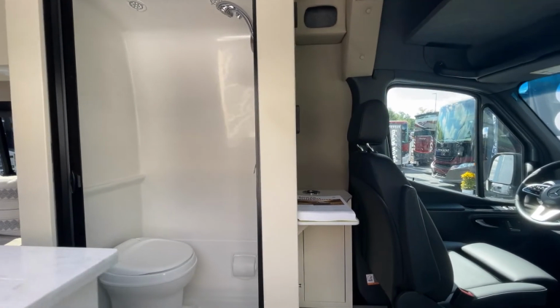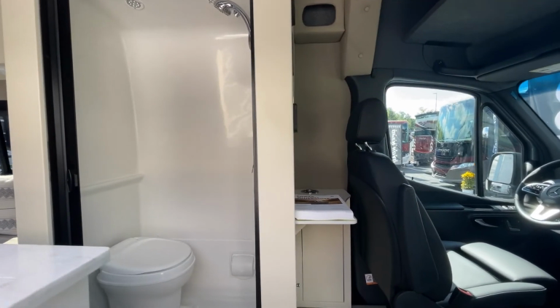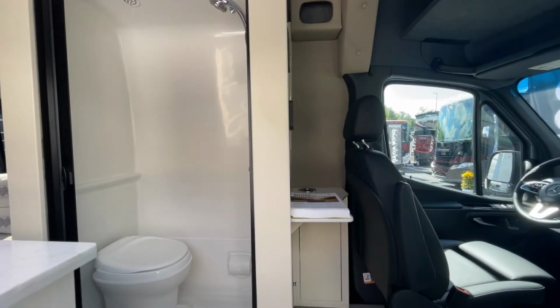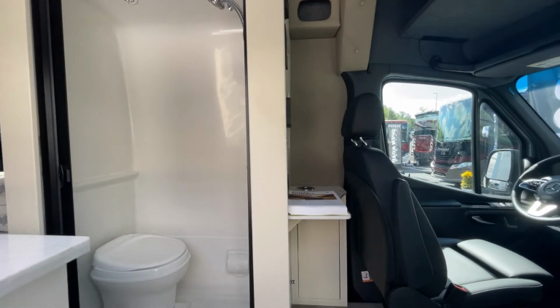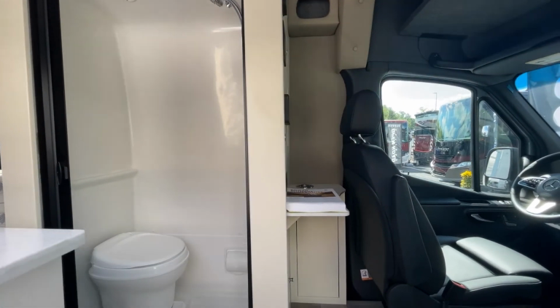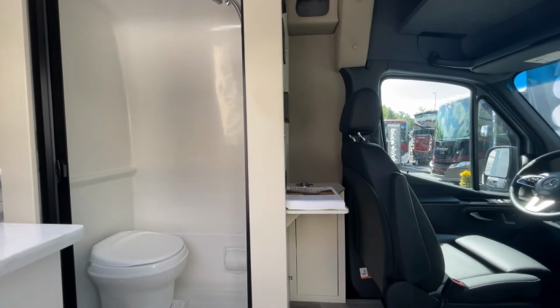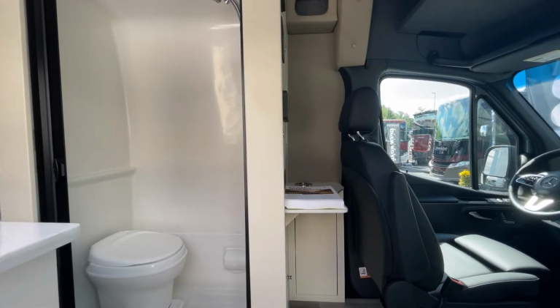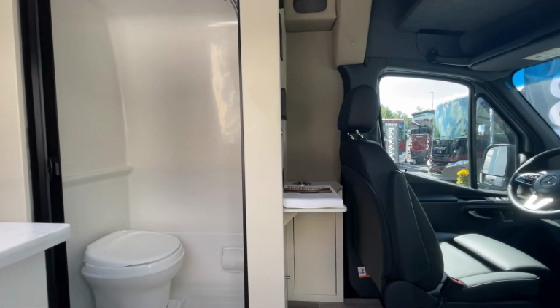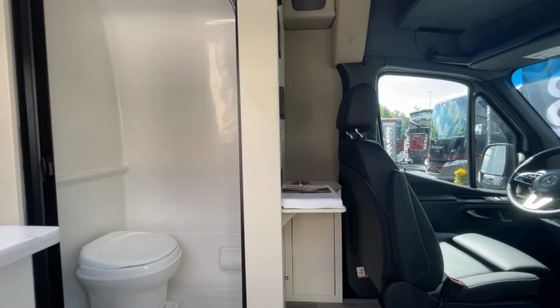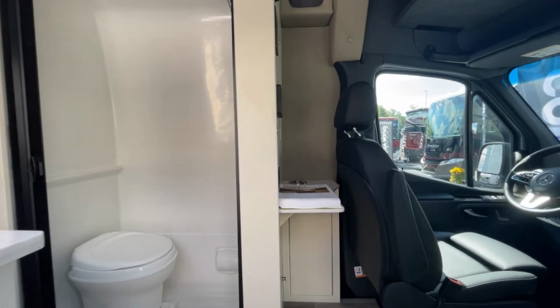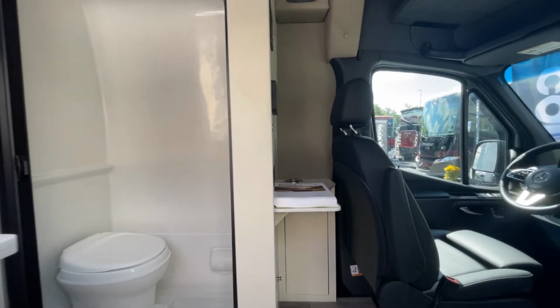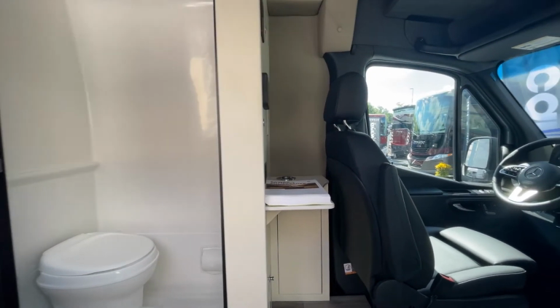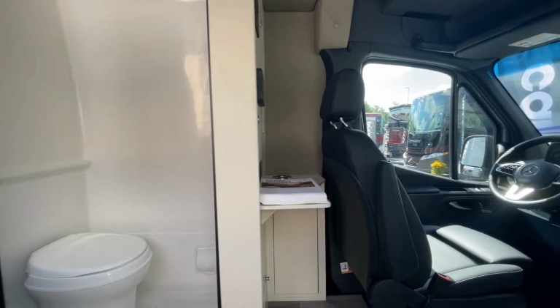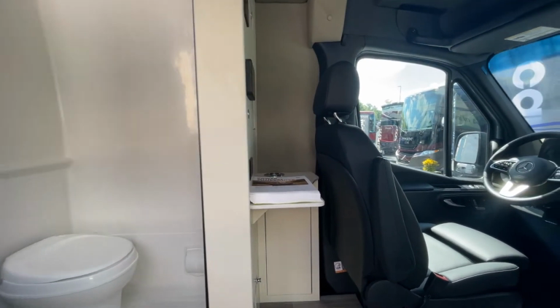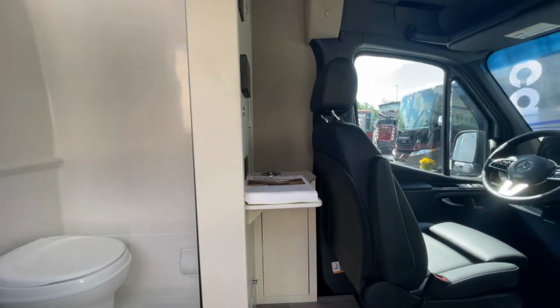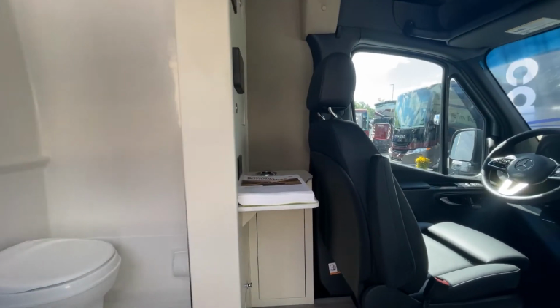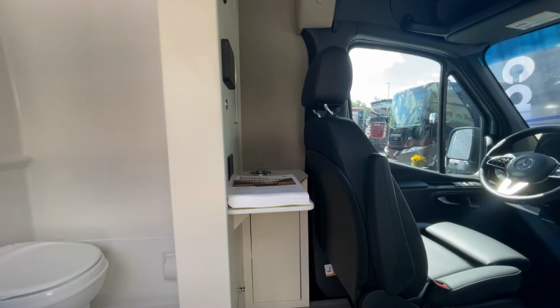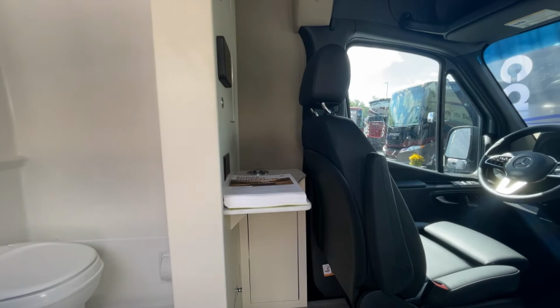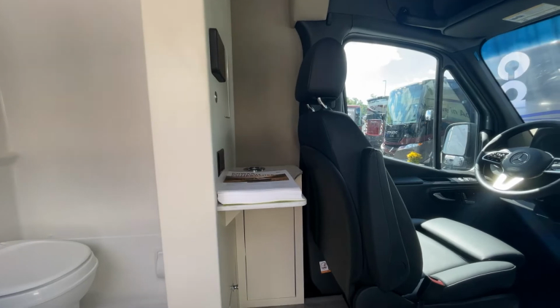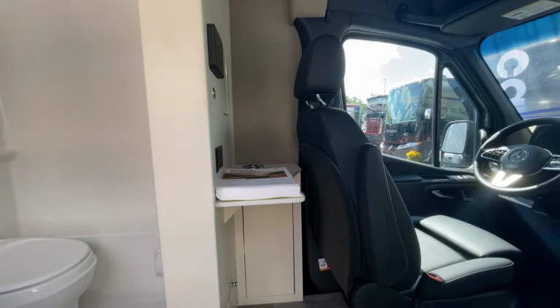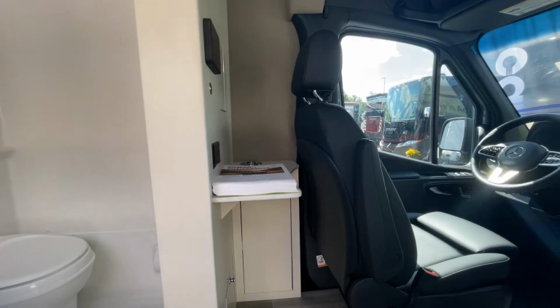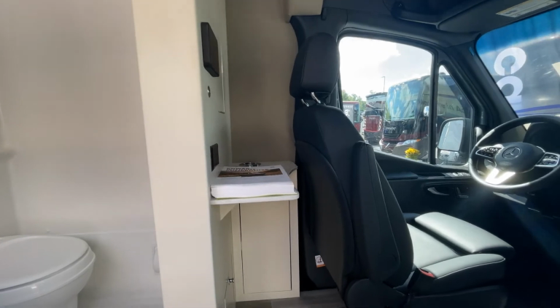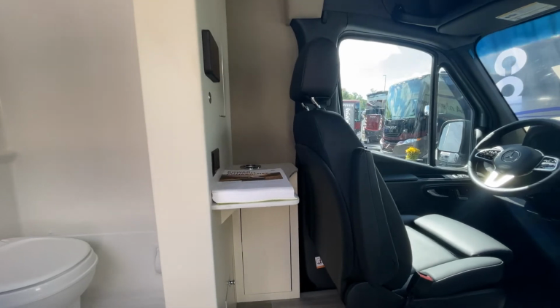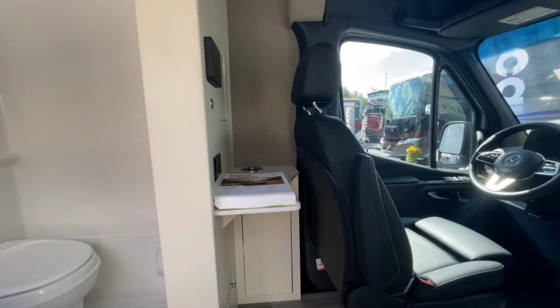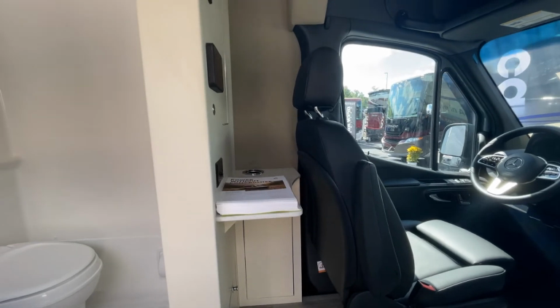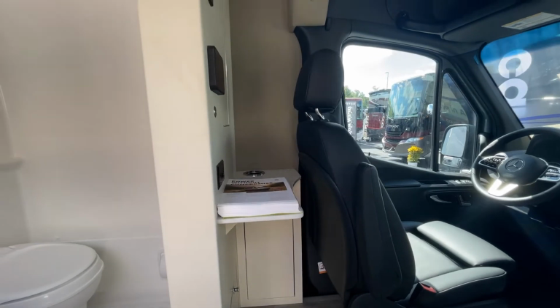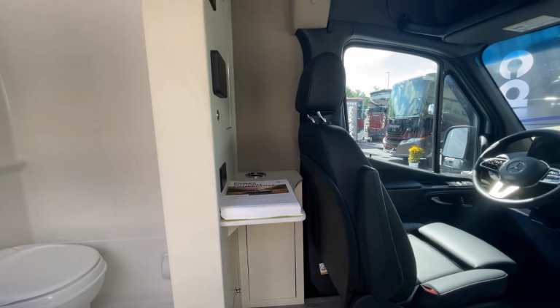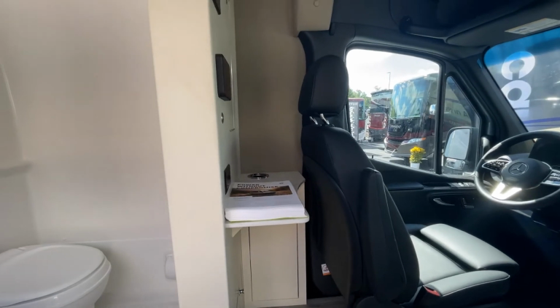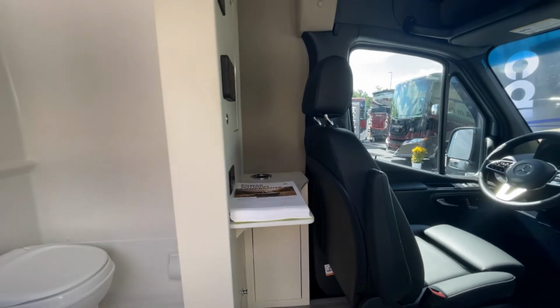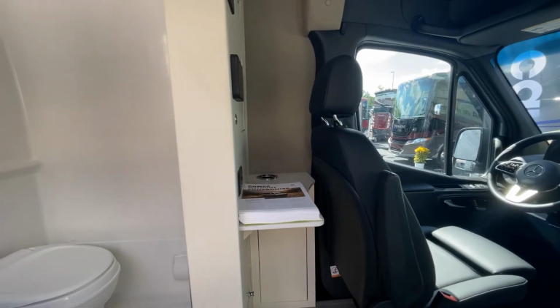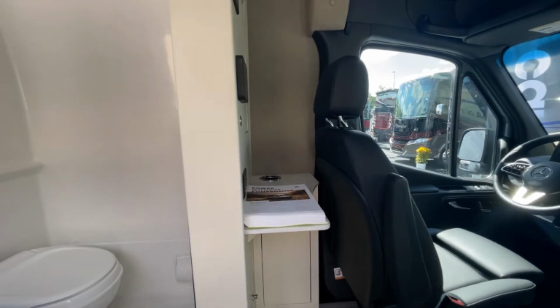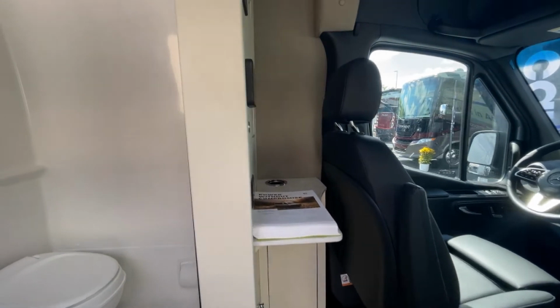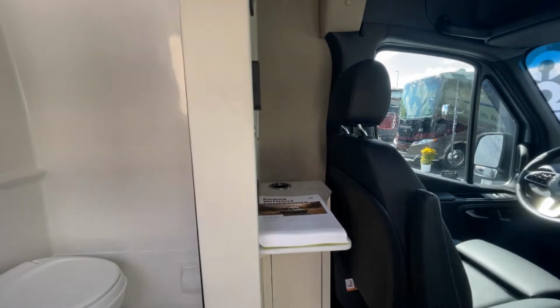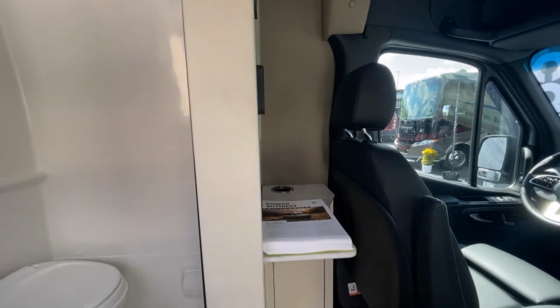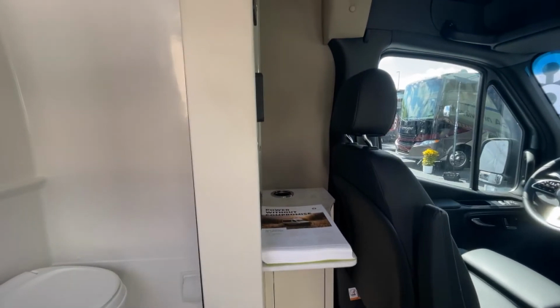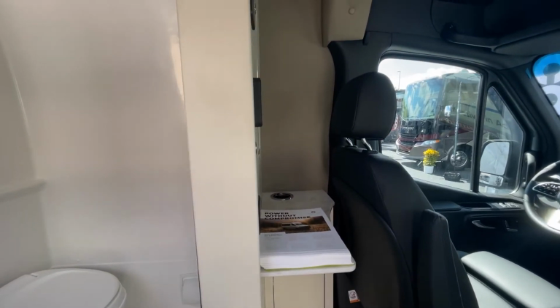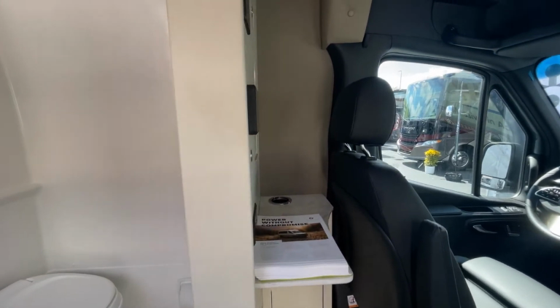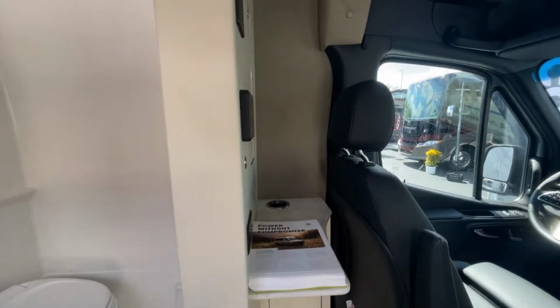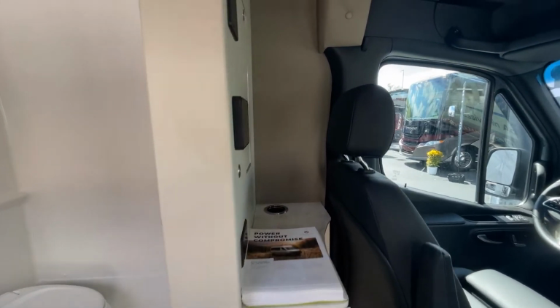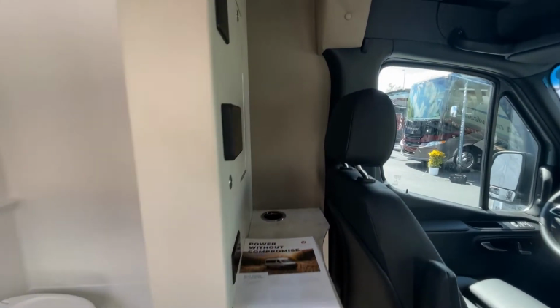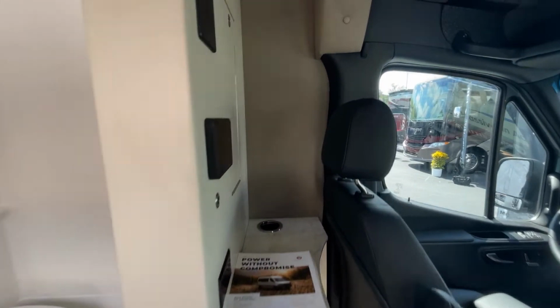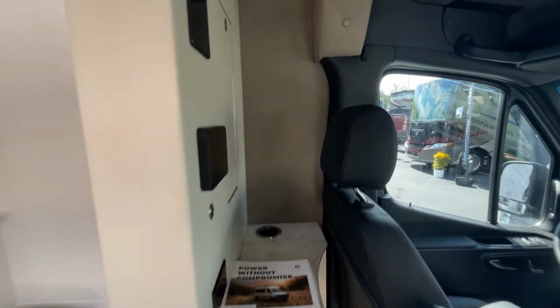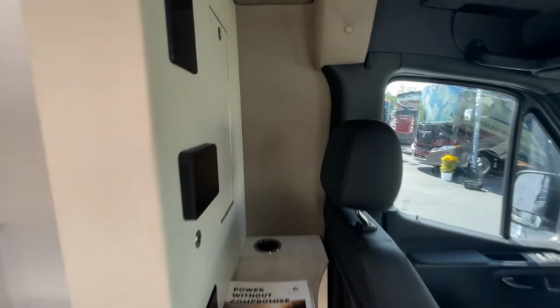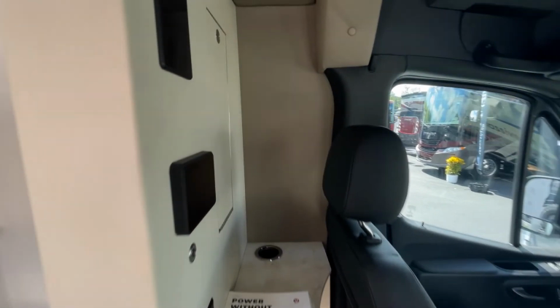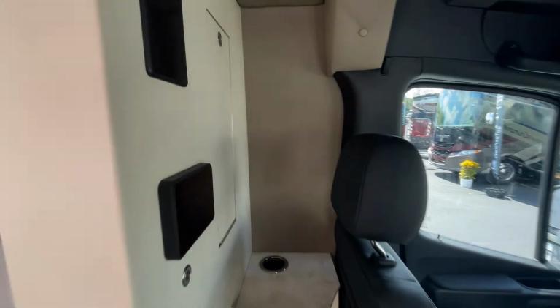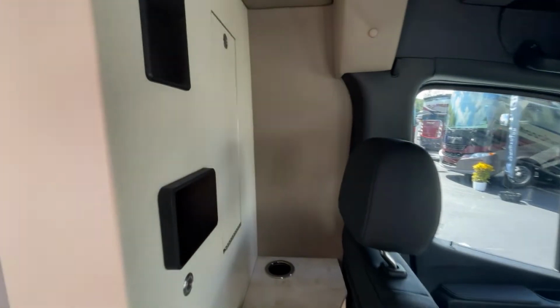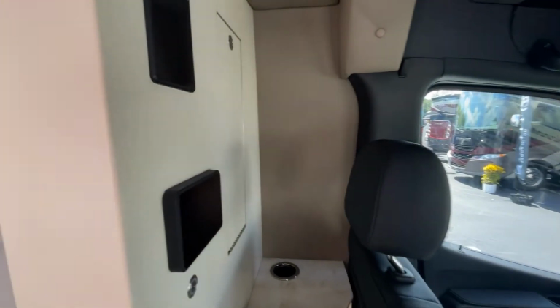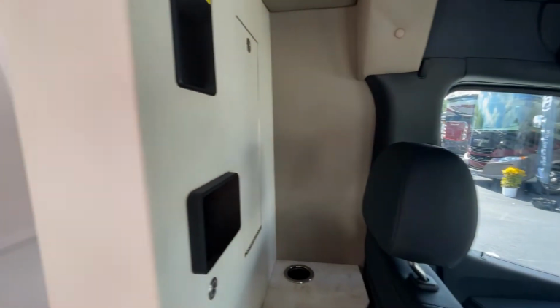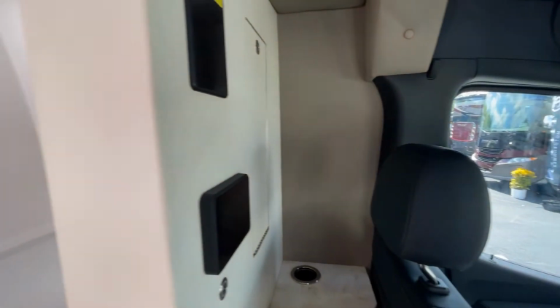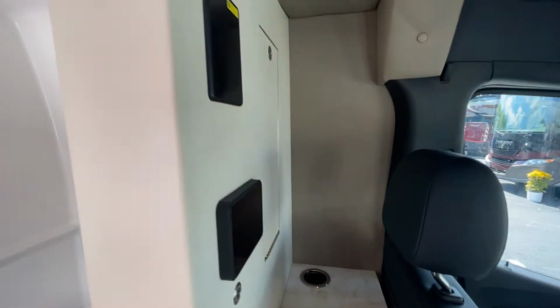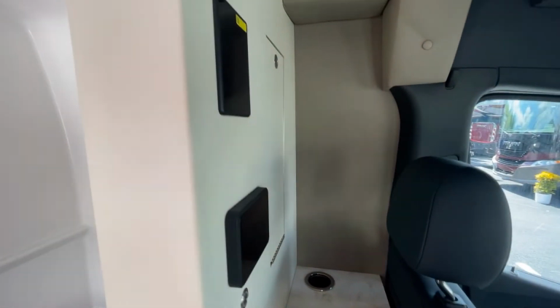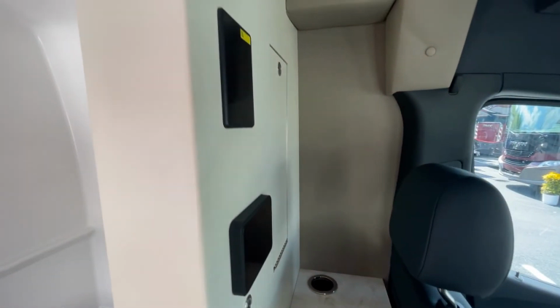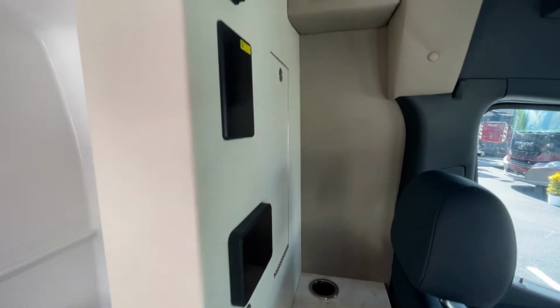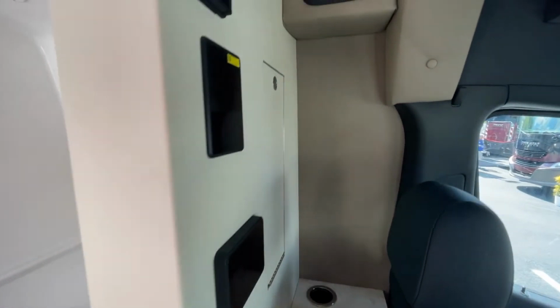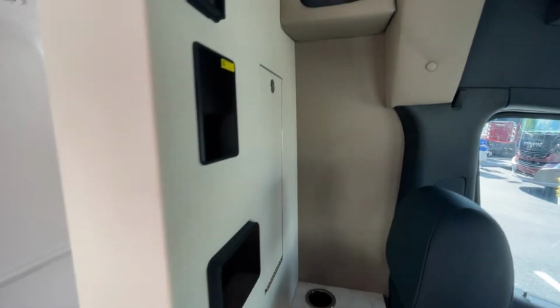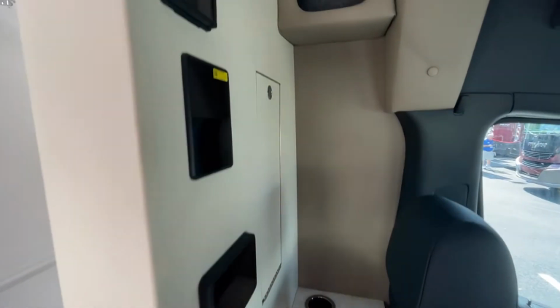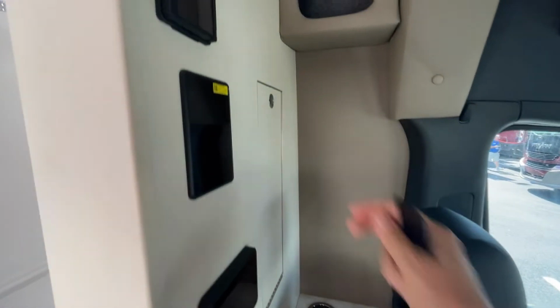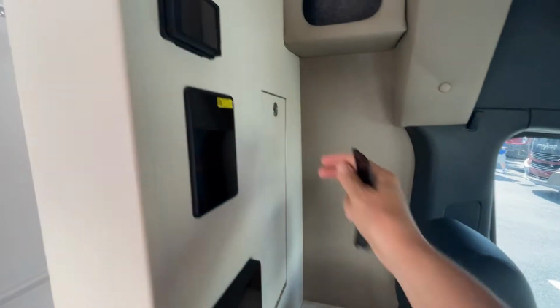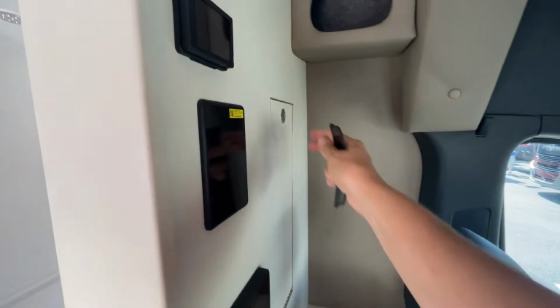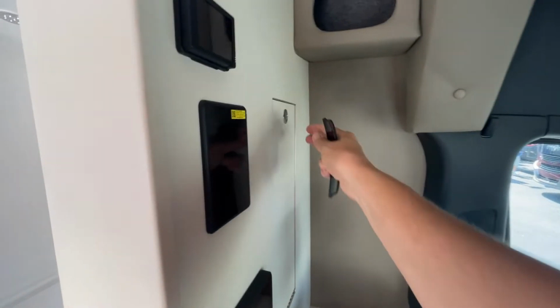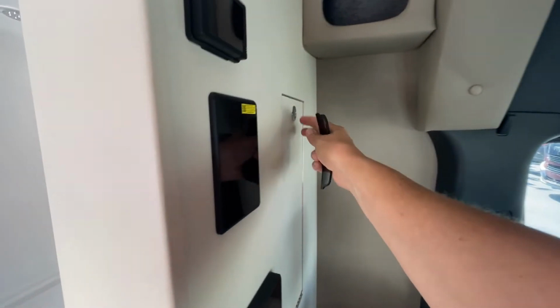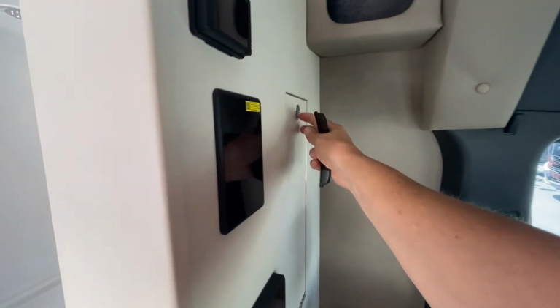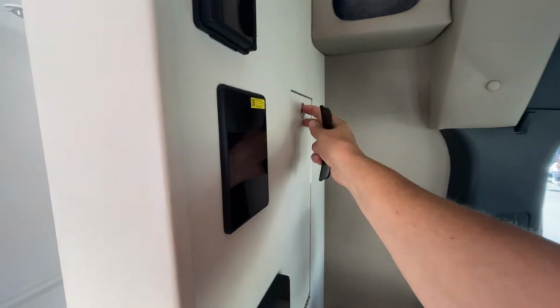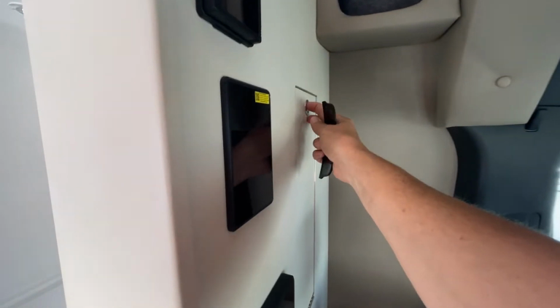In the front, the seats turn. There's a little workbench here, and it looks like some sort of a pop-down.